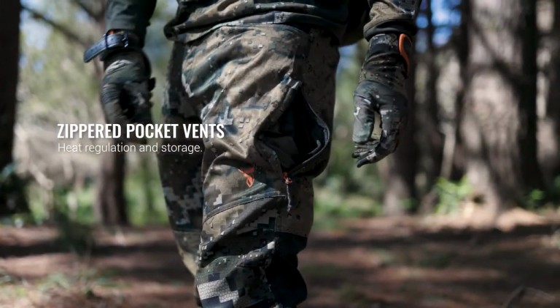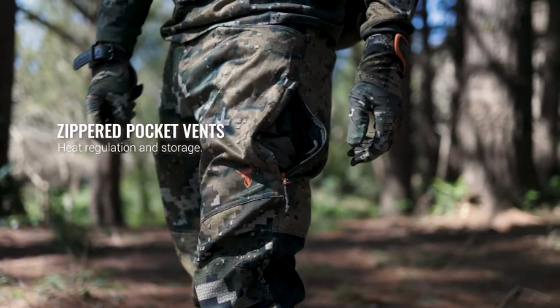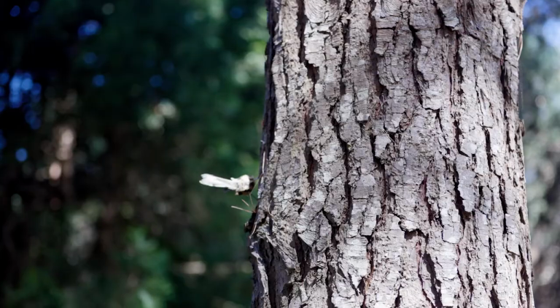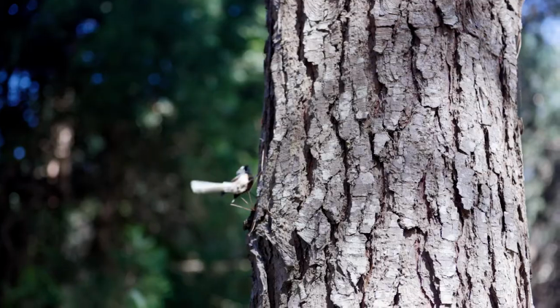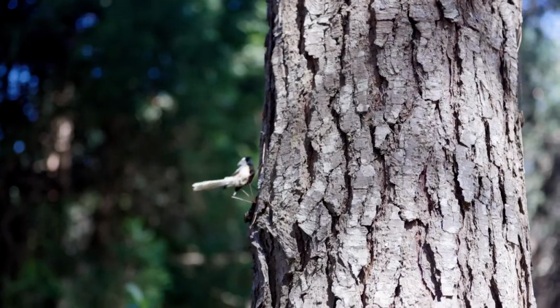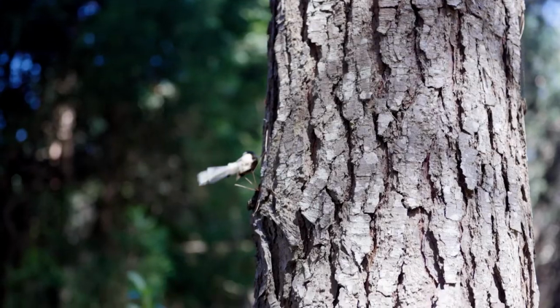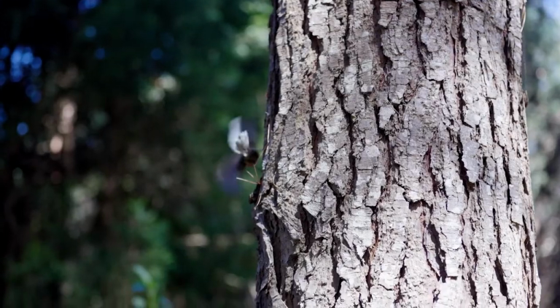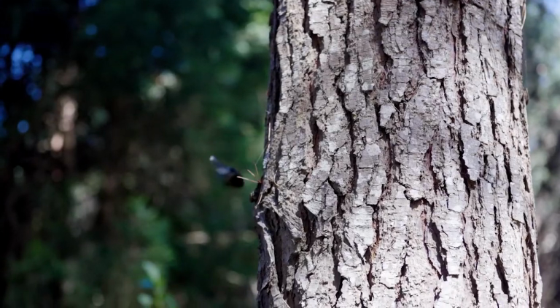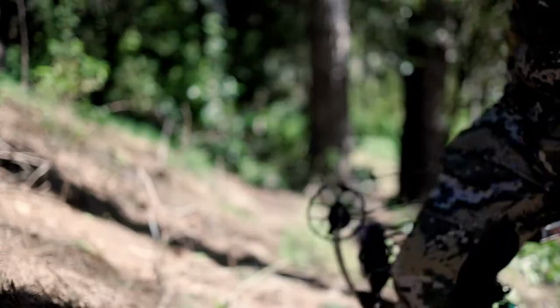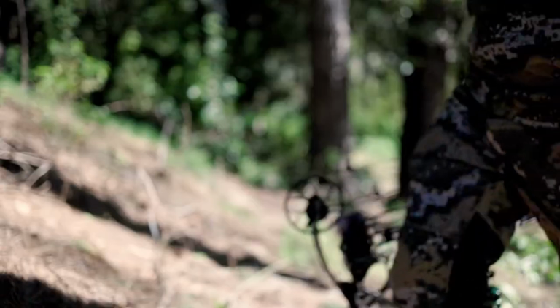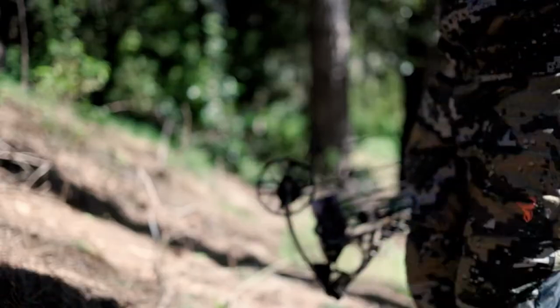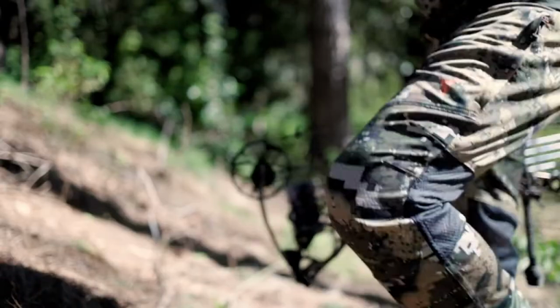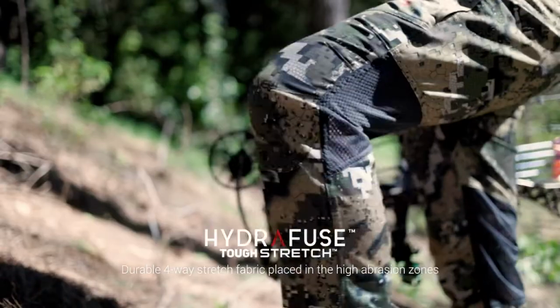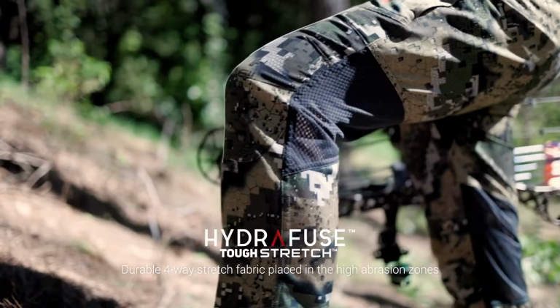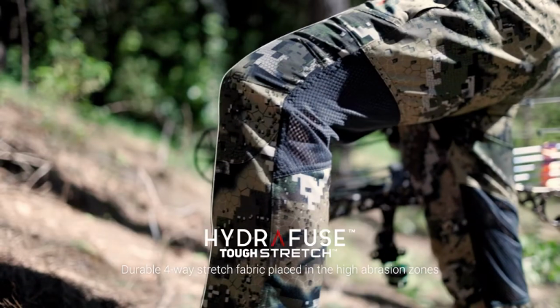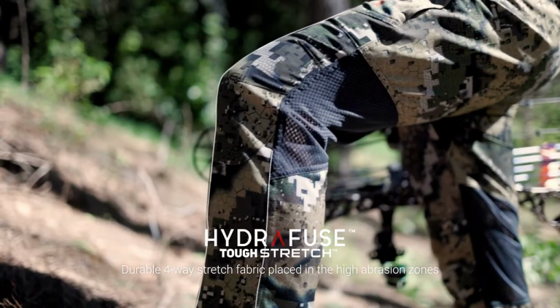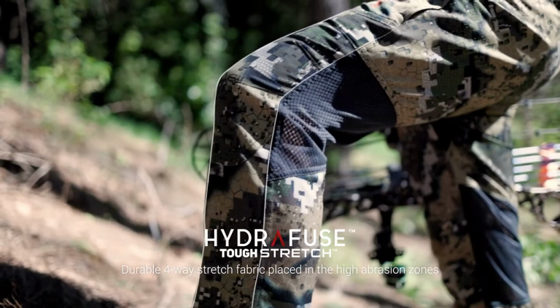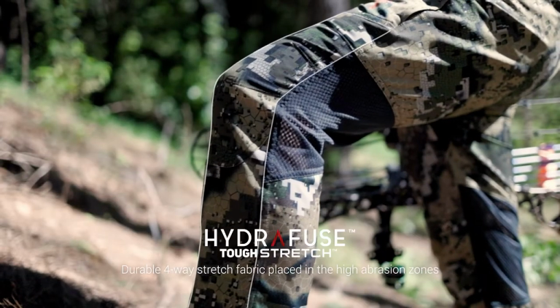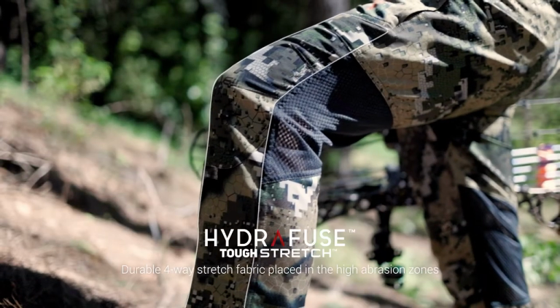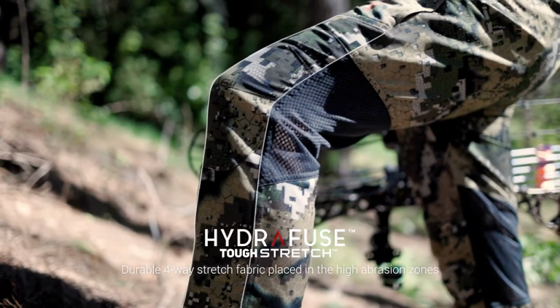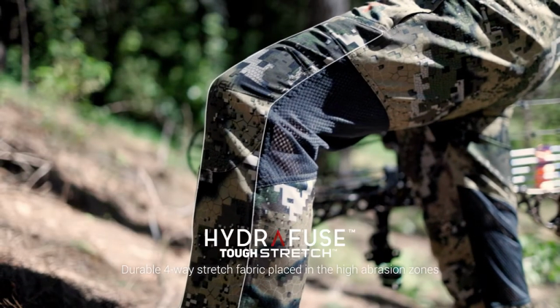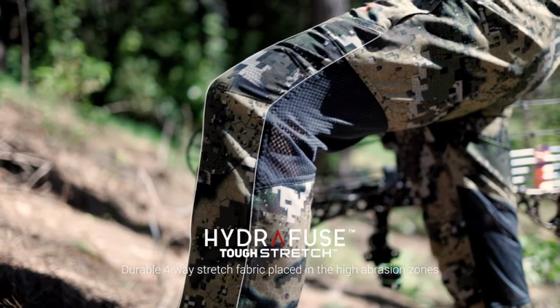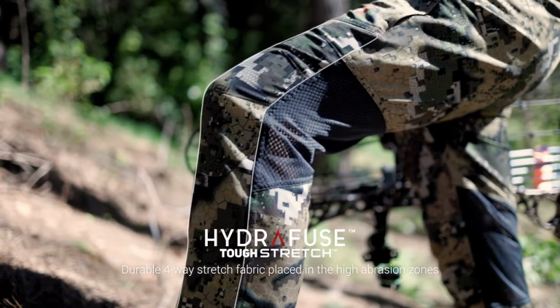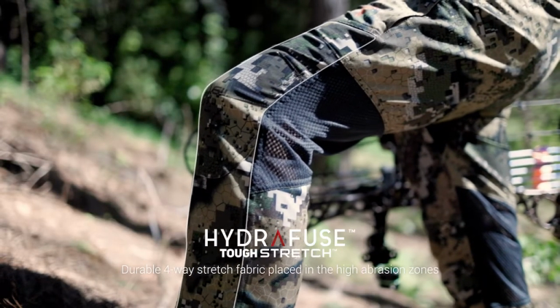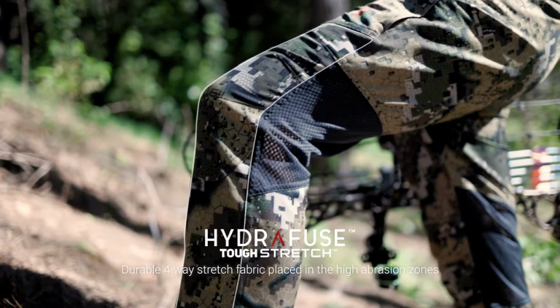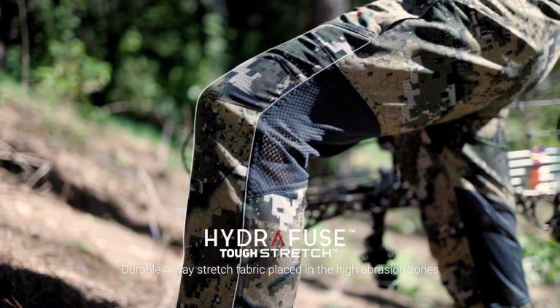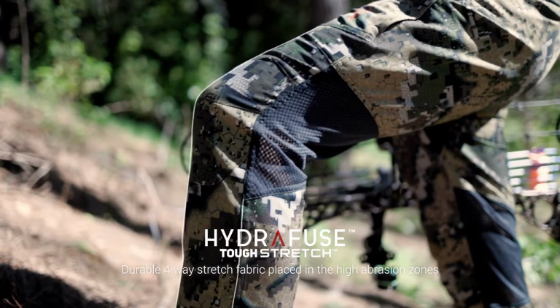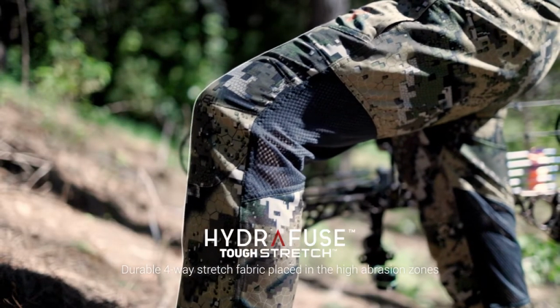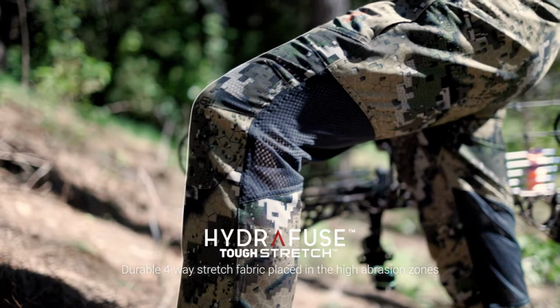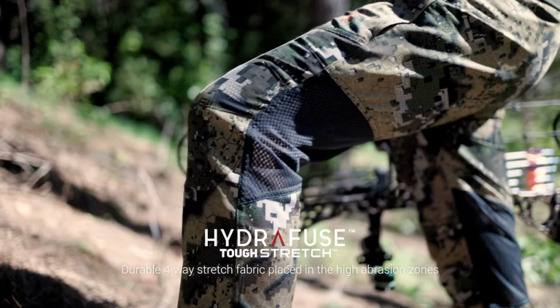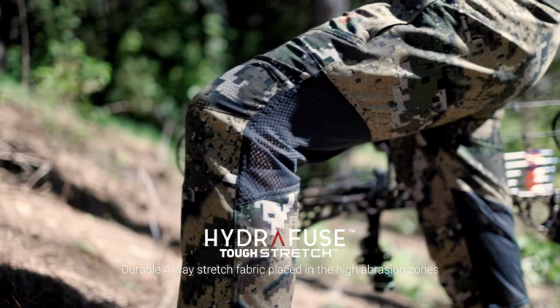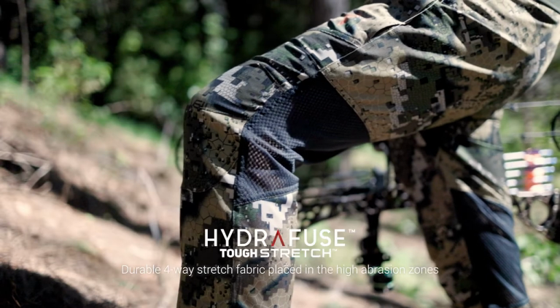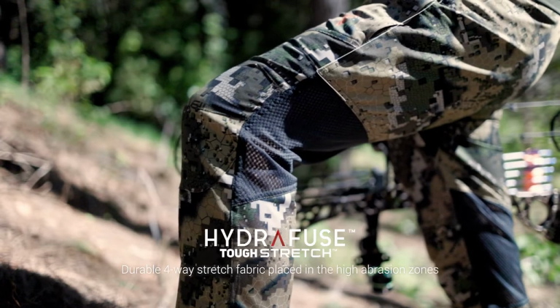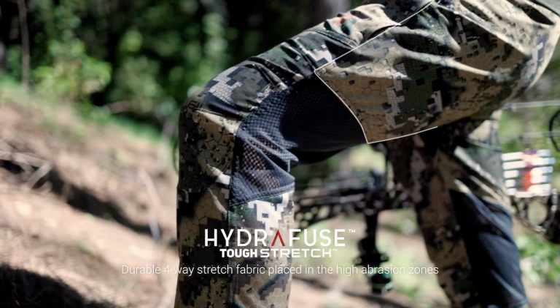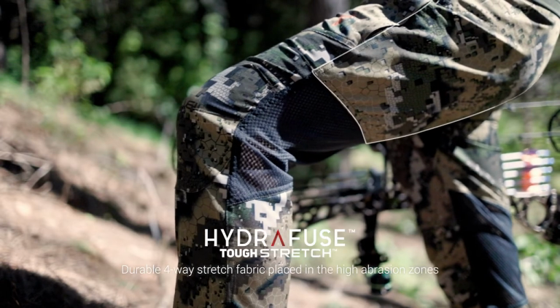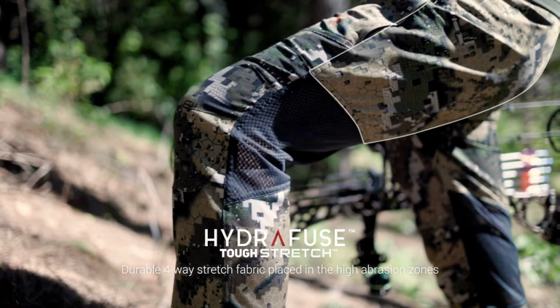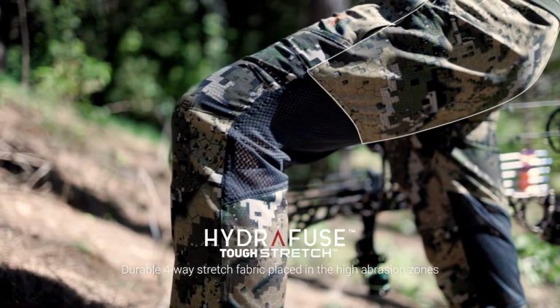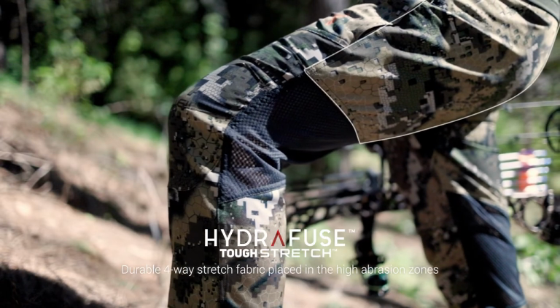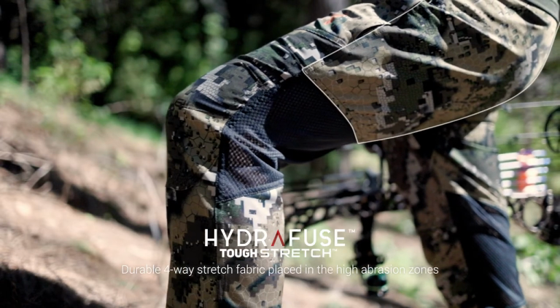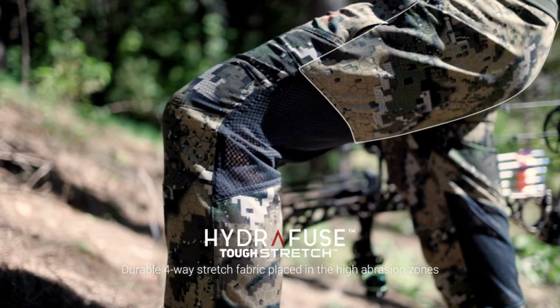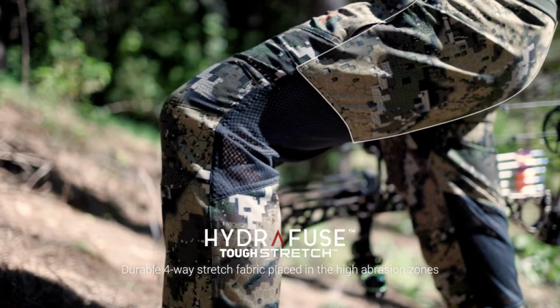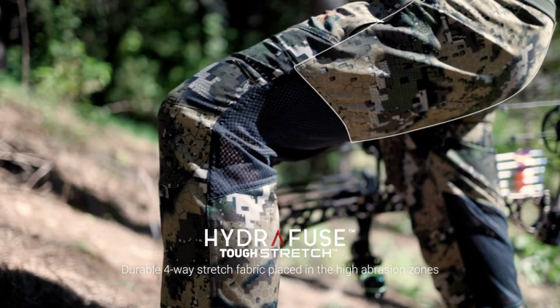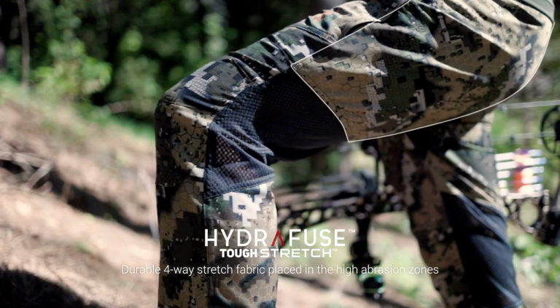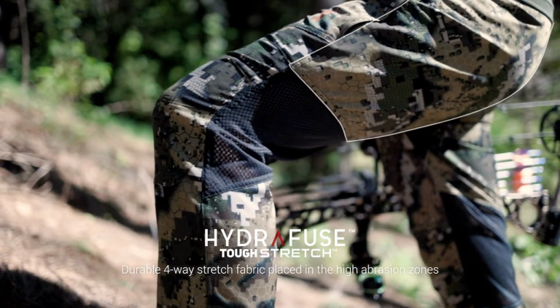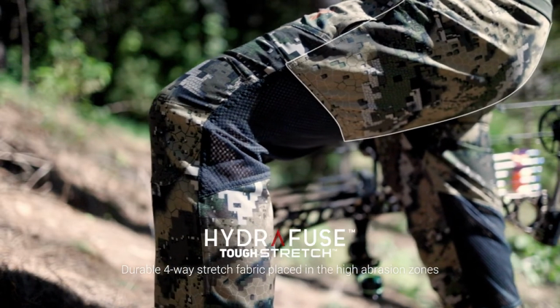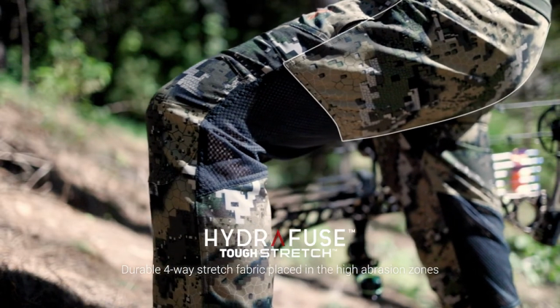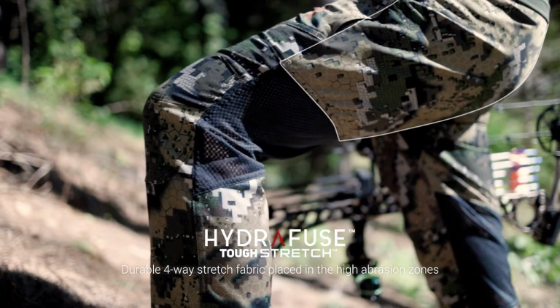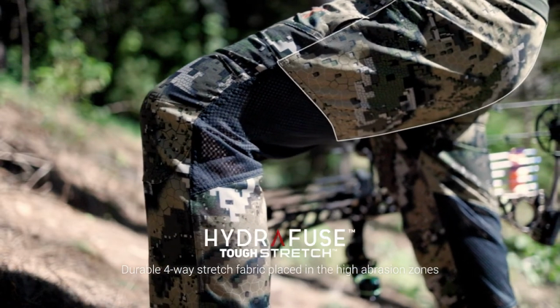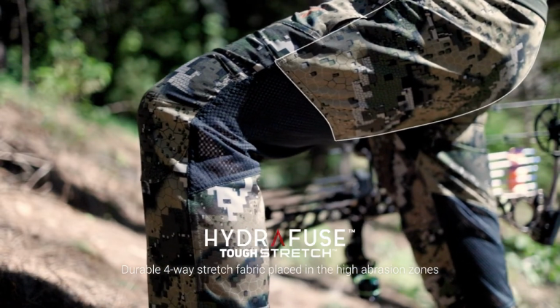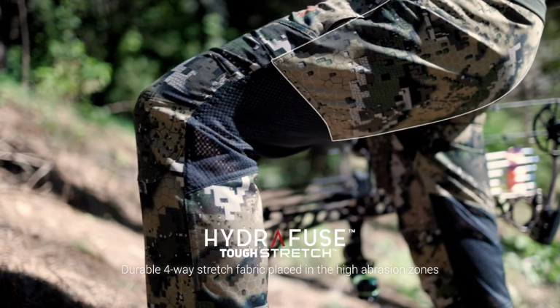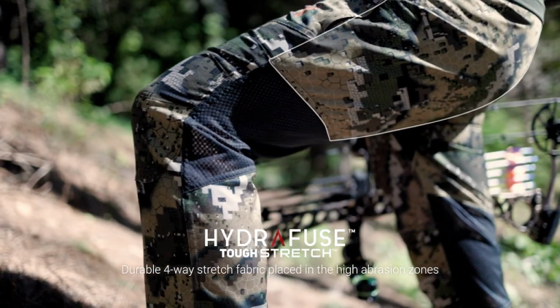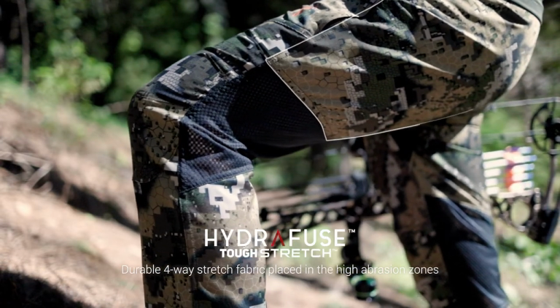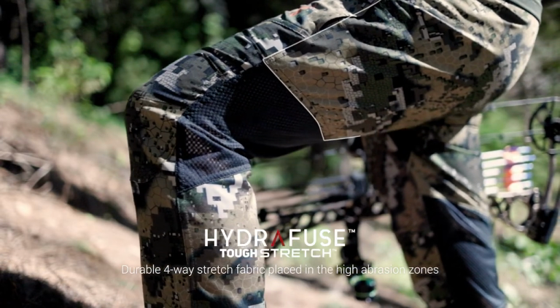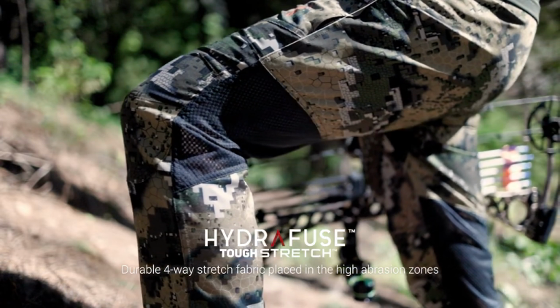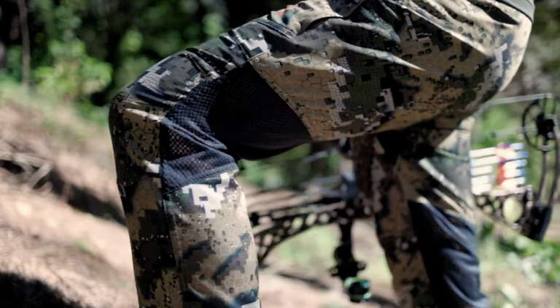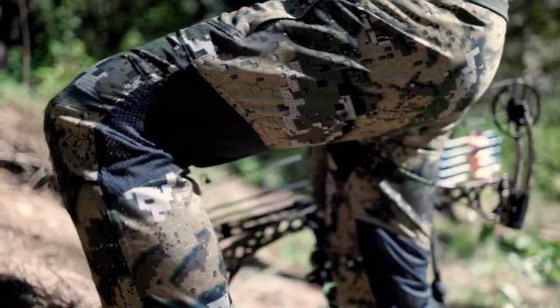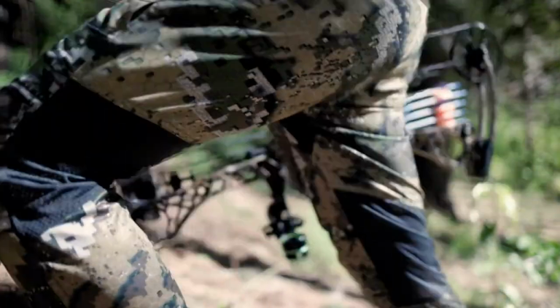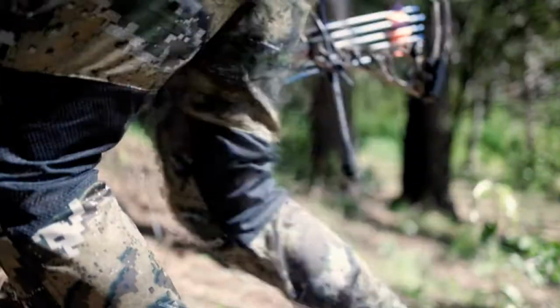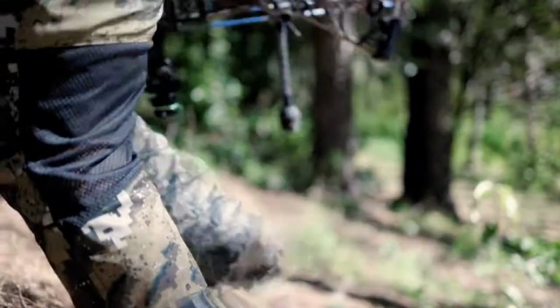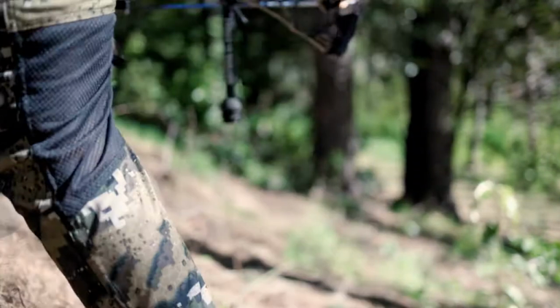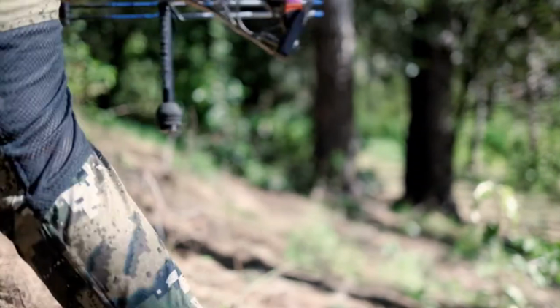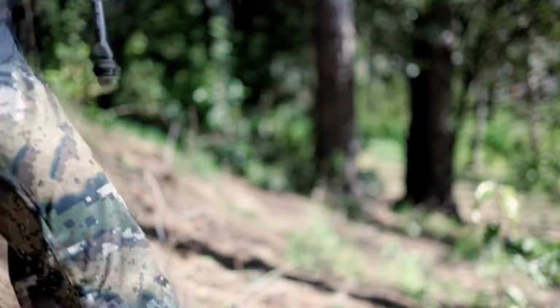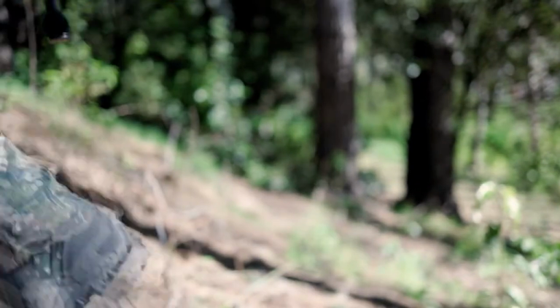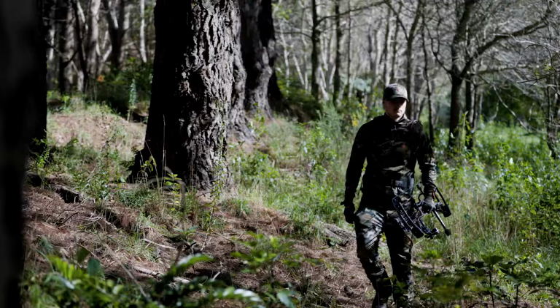A four way stretch, hydrofused tough stretch fabric on the knees, seat and lower legs adds extra durability in the high demand areas.